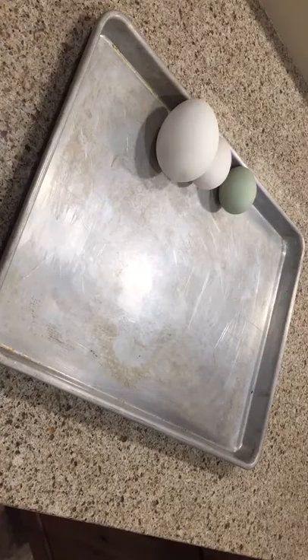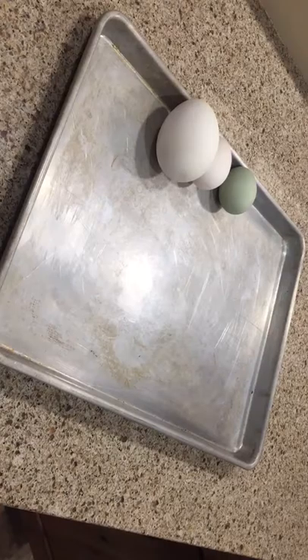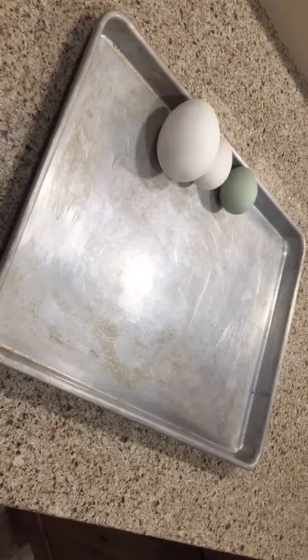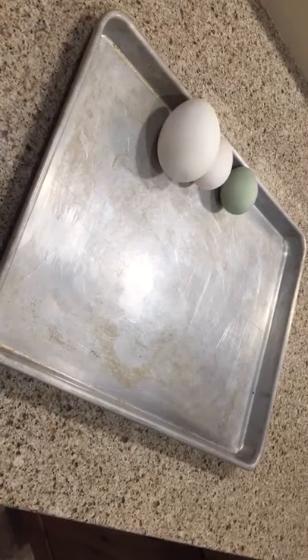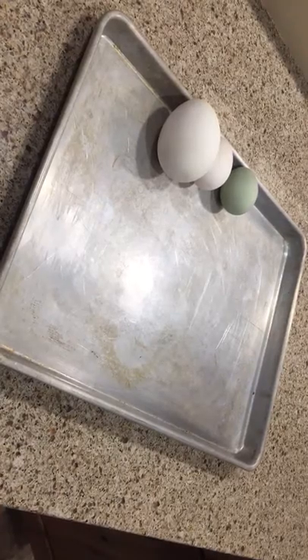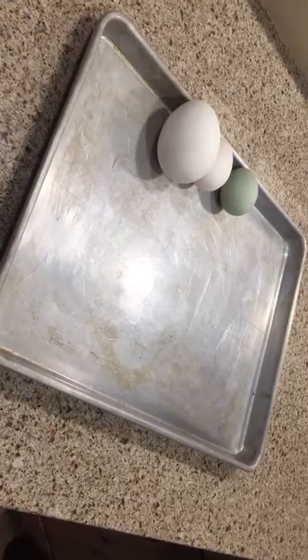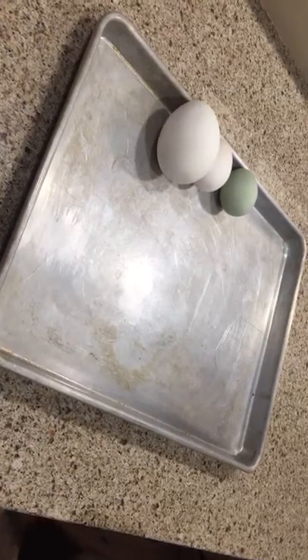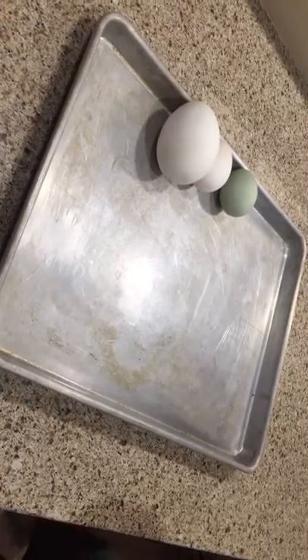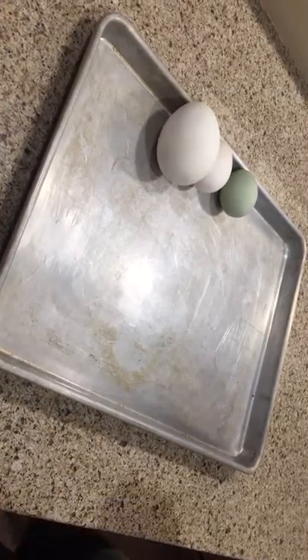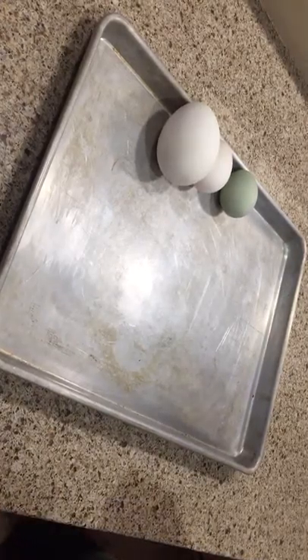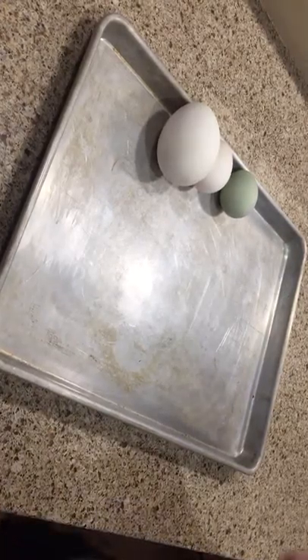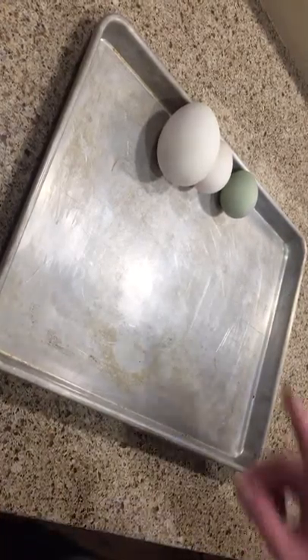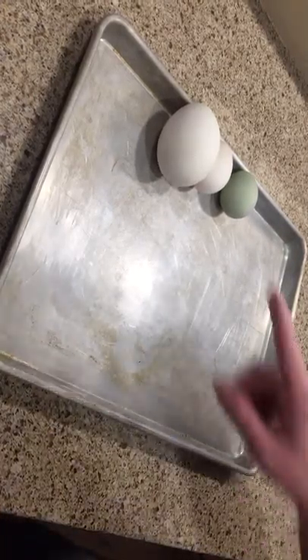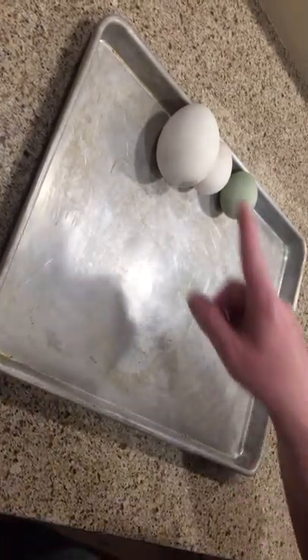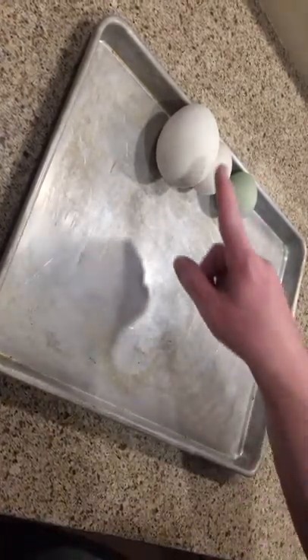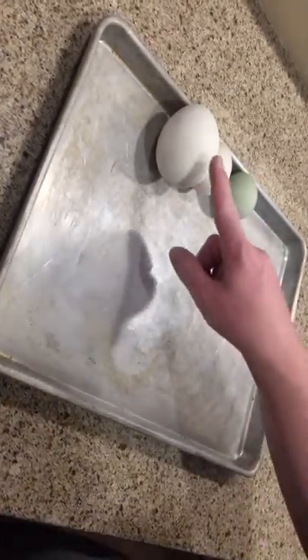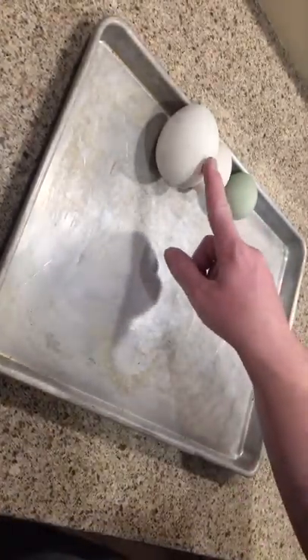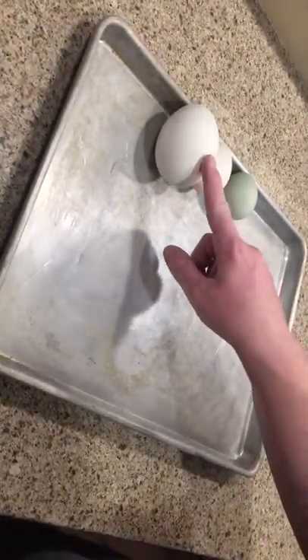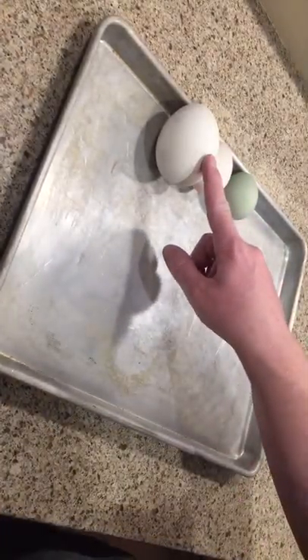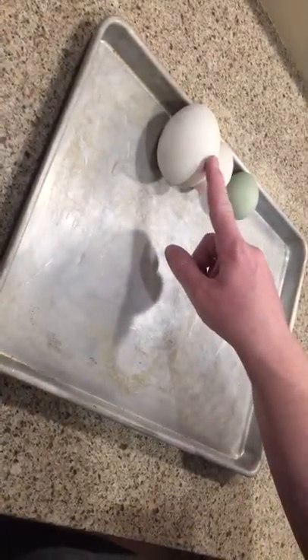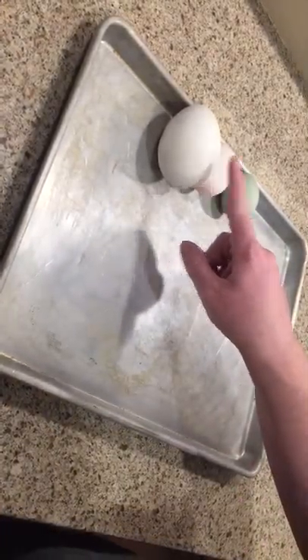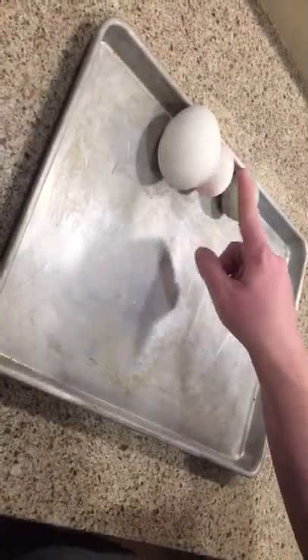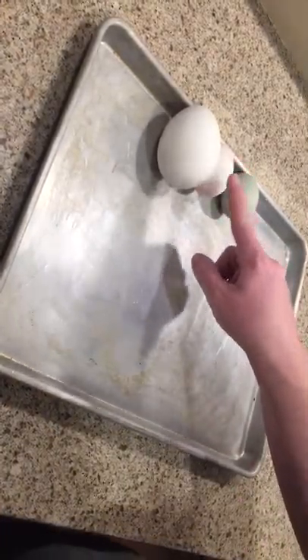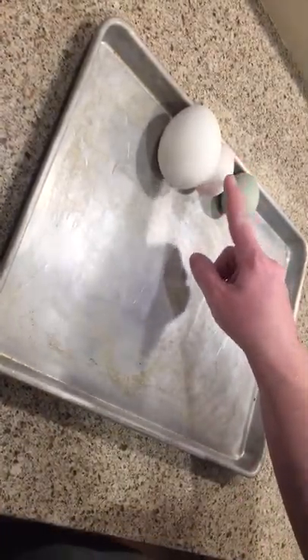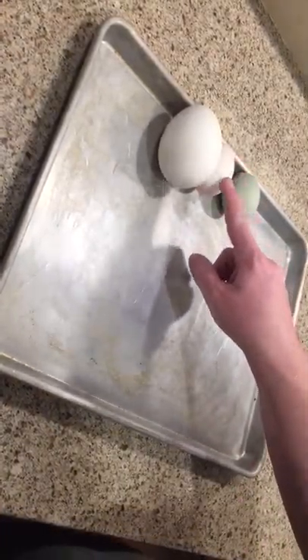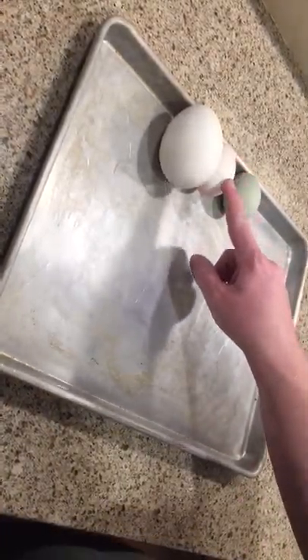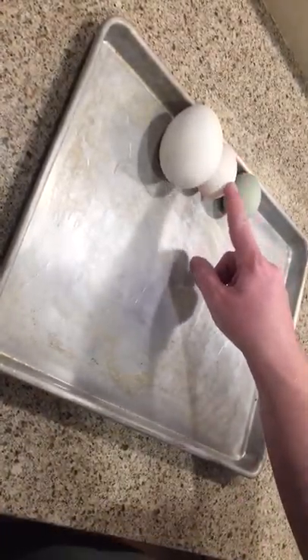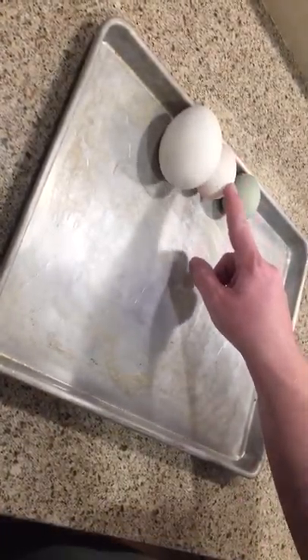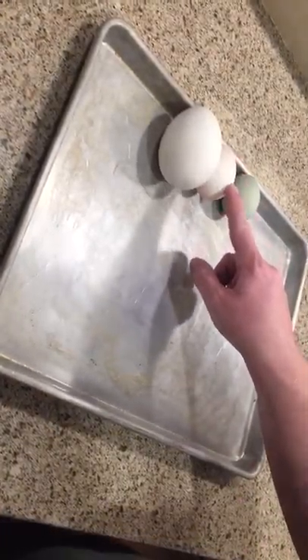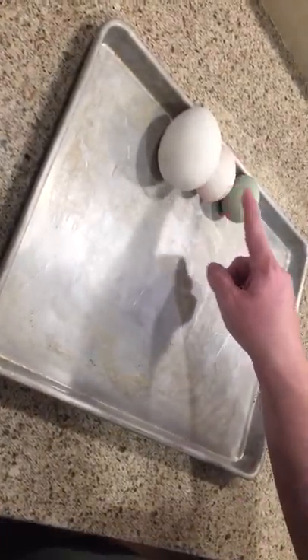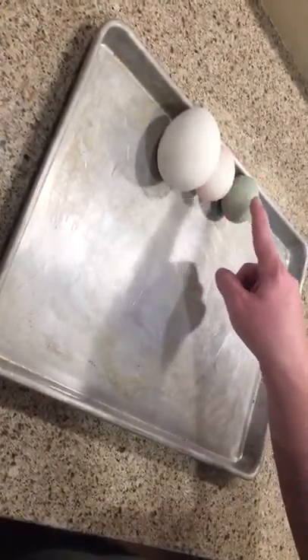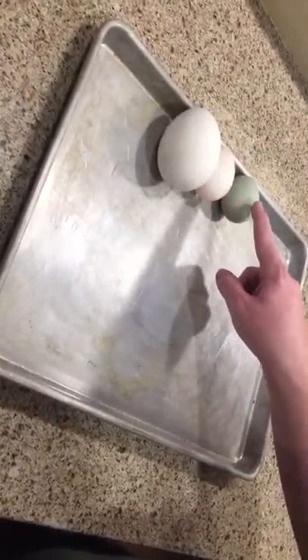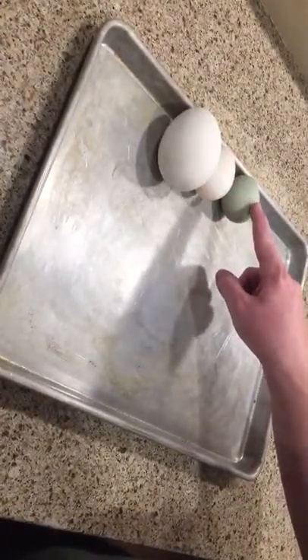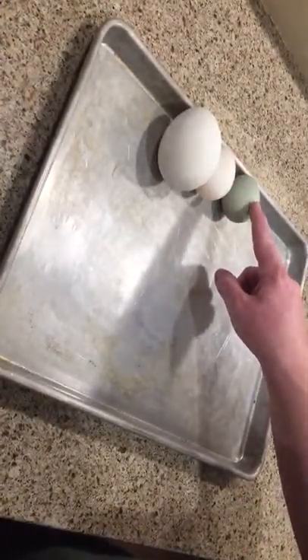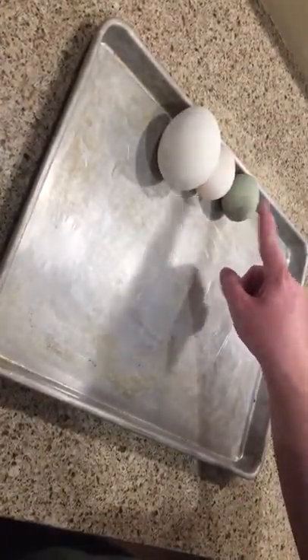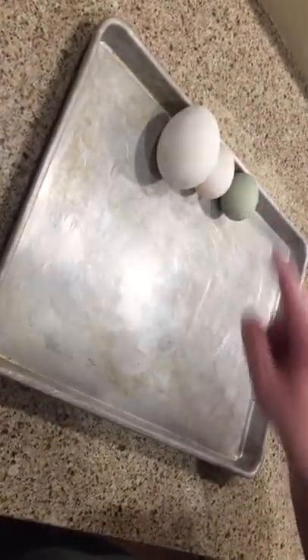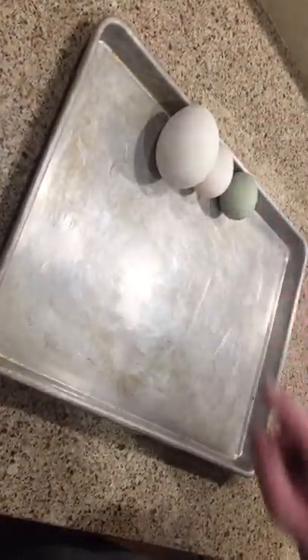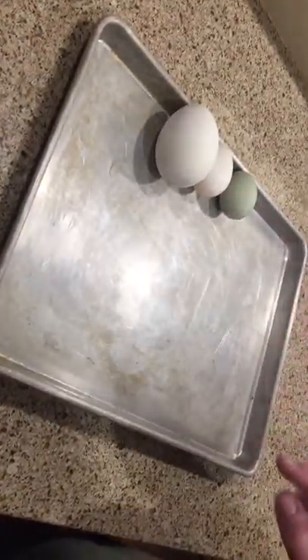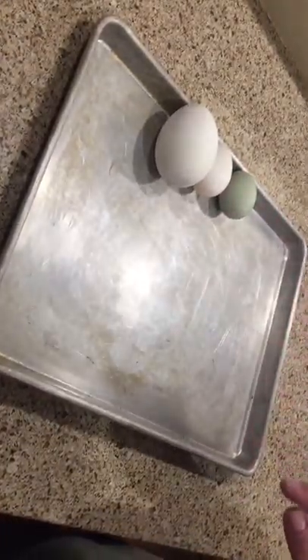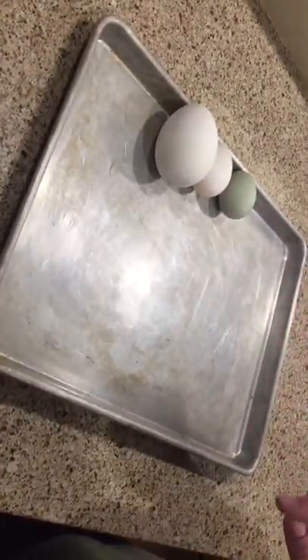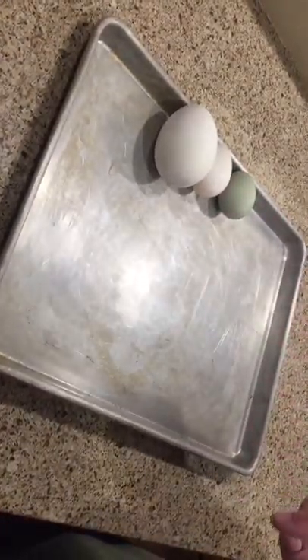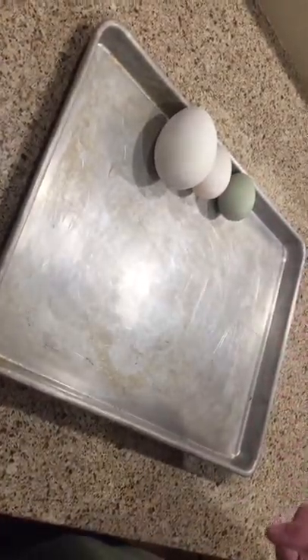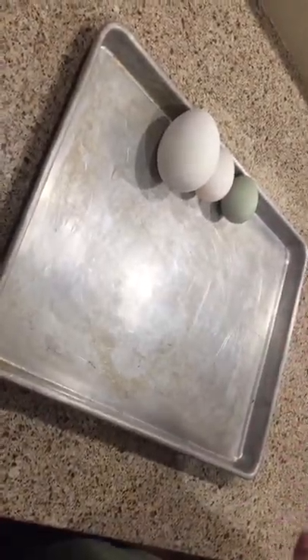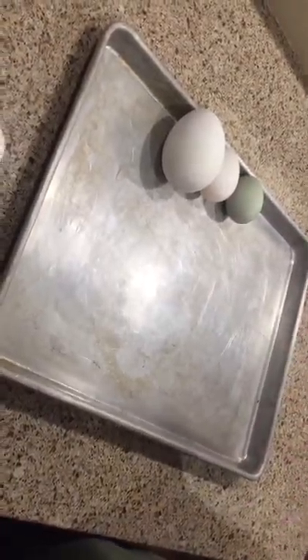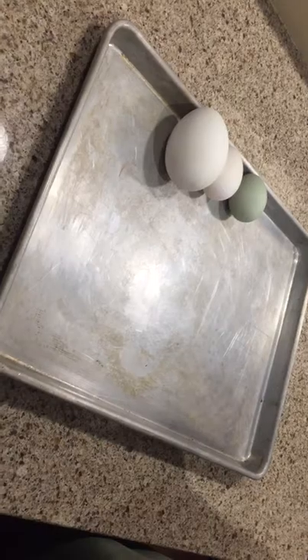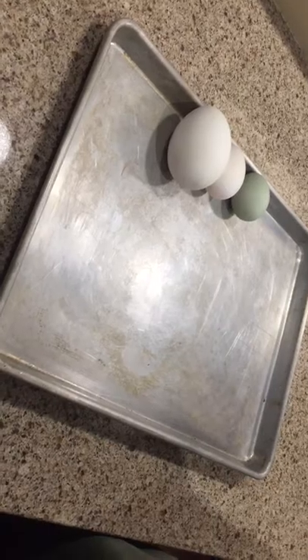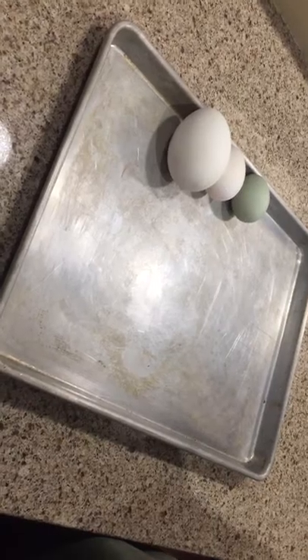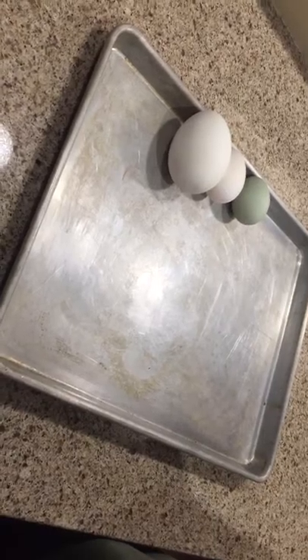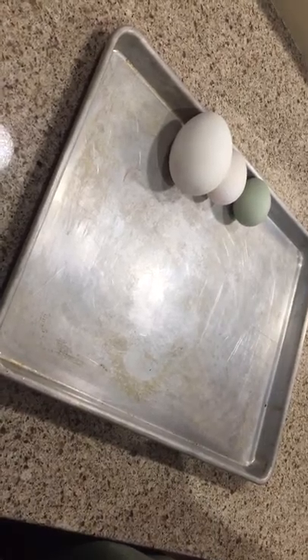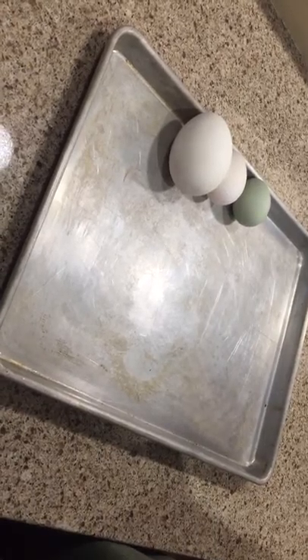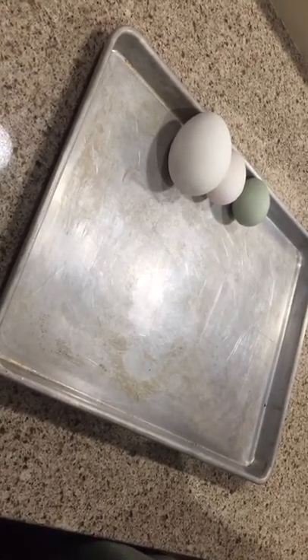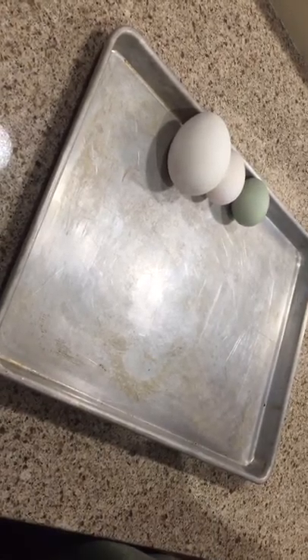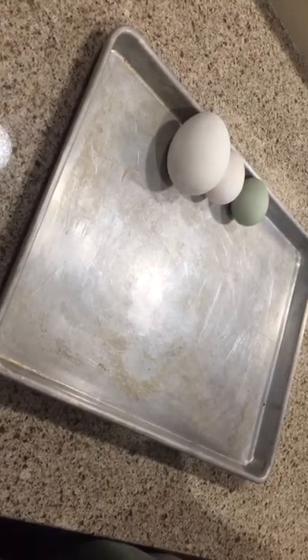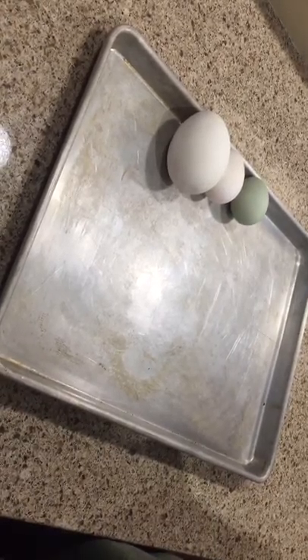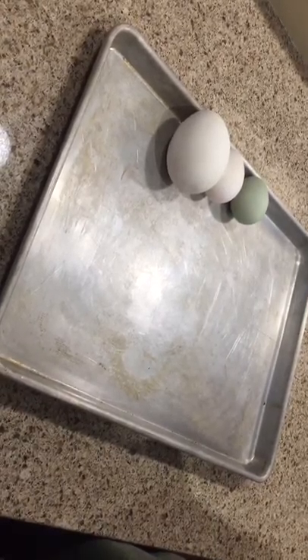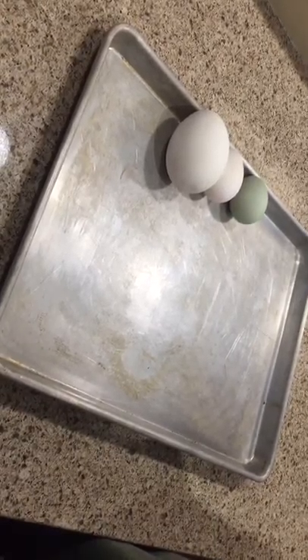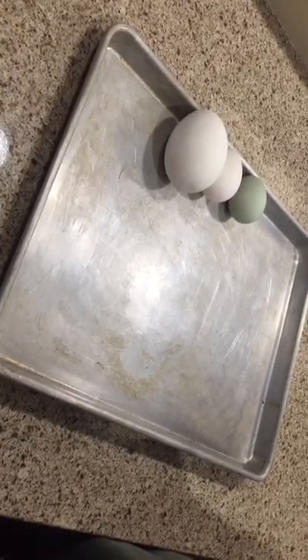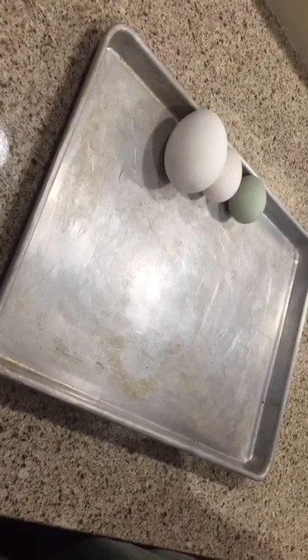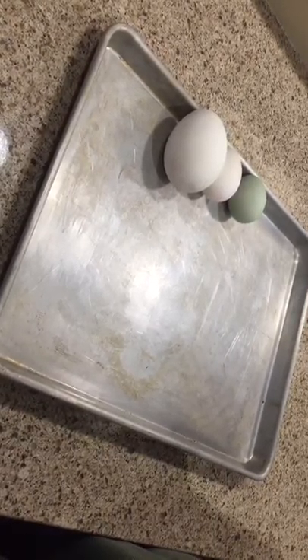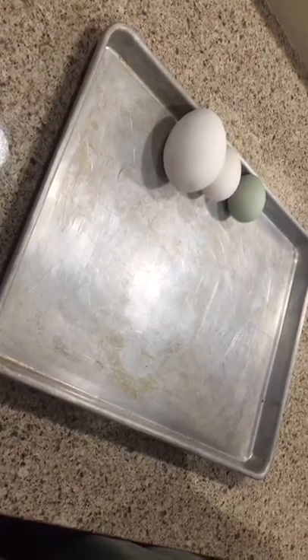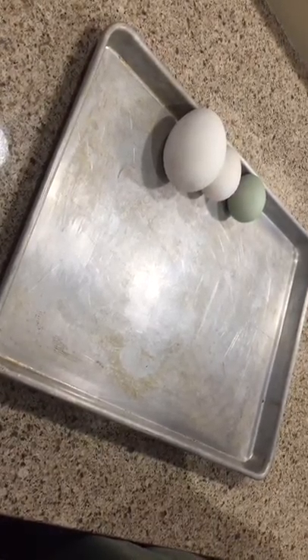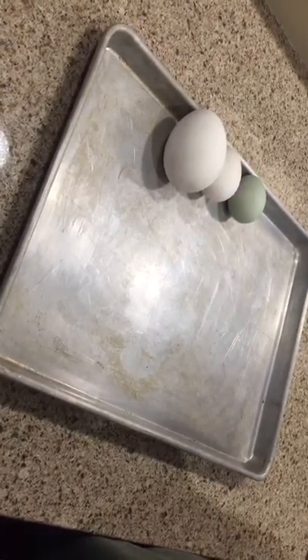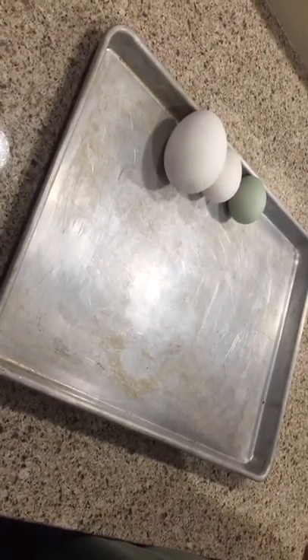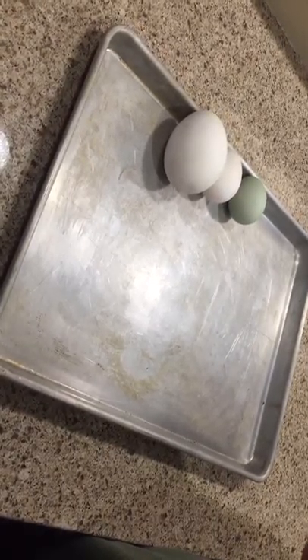What we have here is a goose egg, a duck egg, and a chicken egg, and I'm going to crack each of them open just so we can compare them.